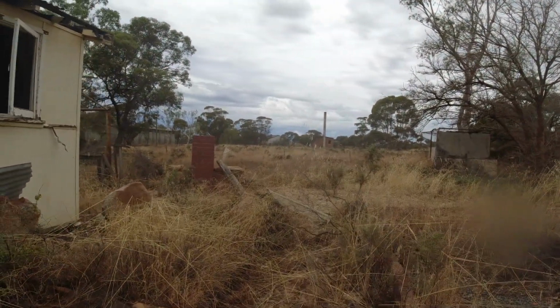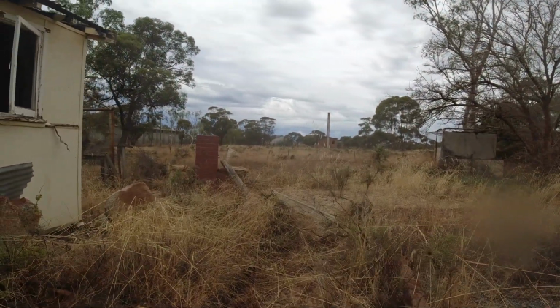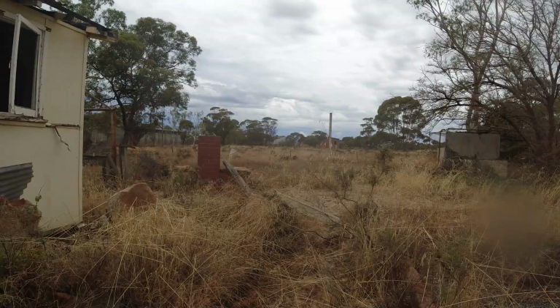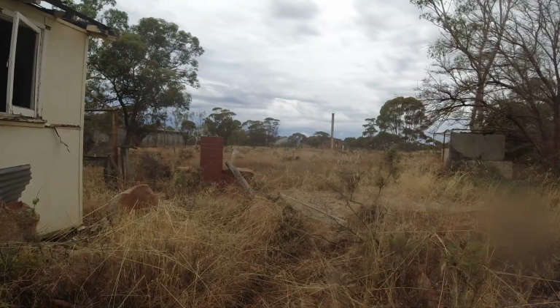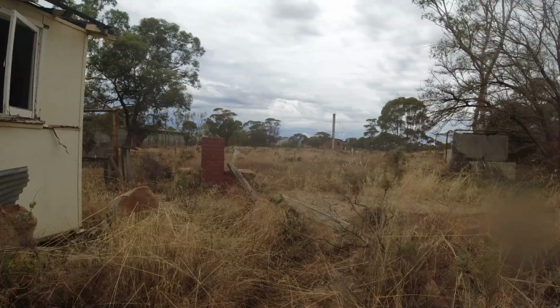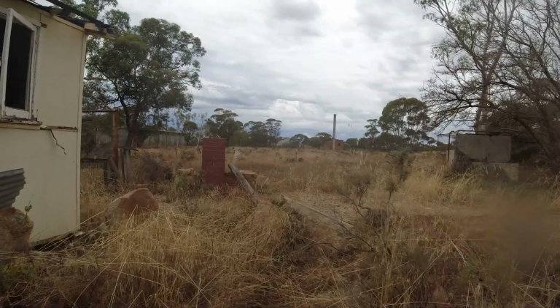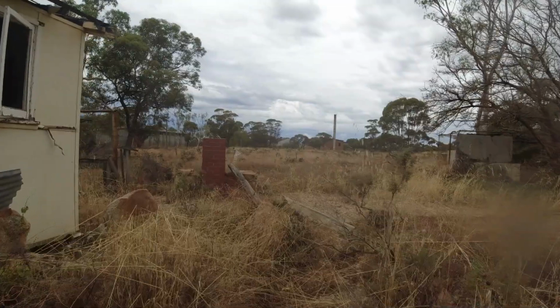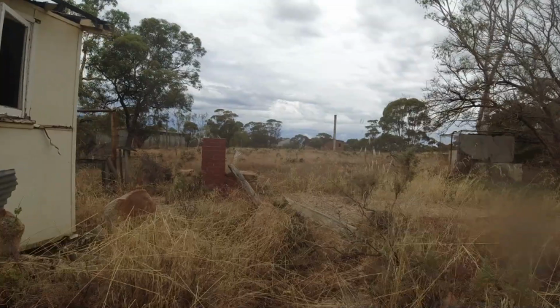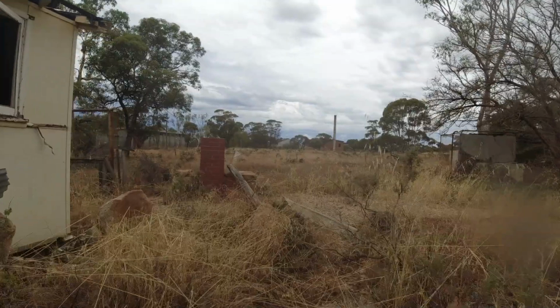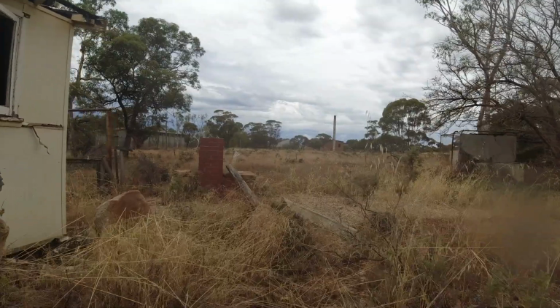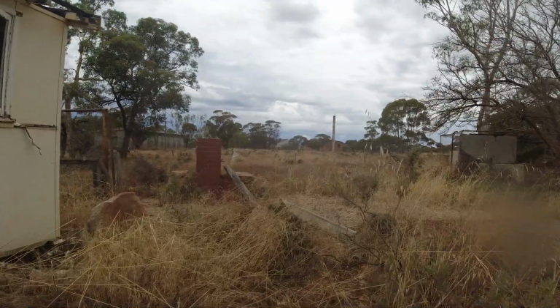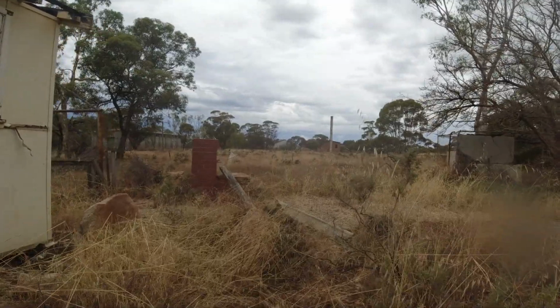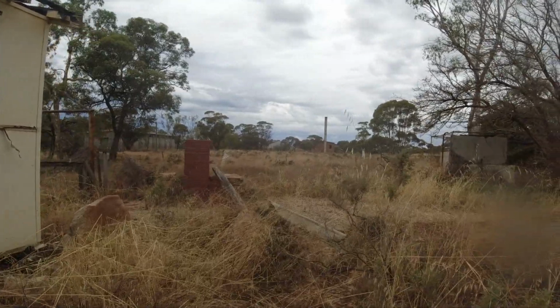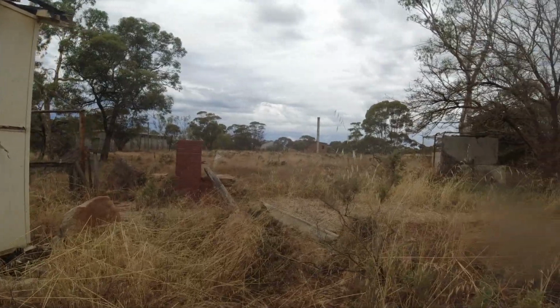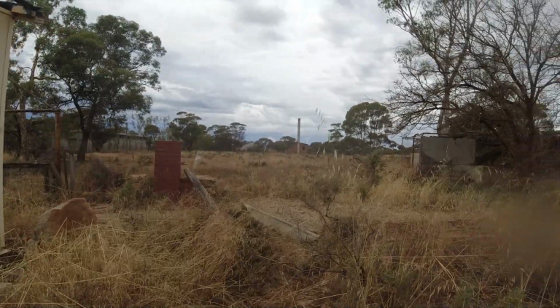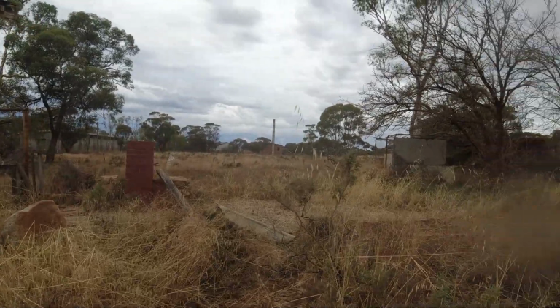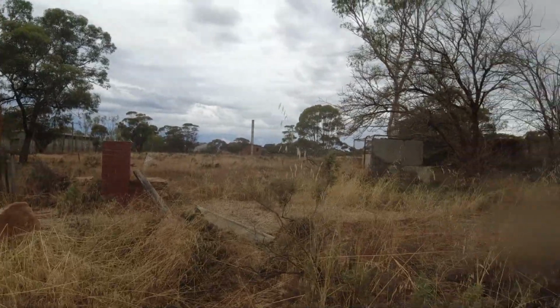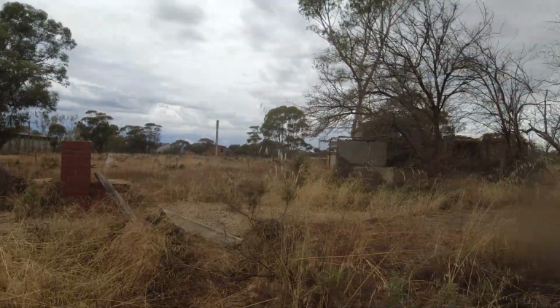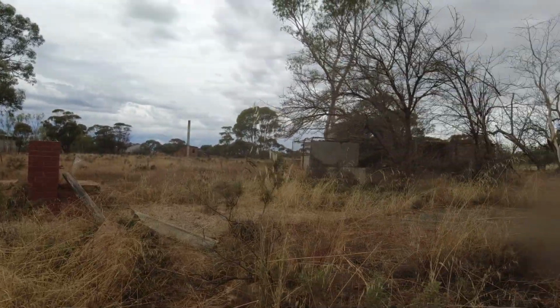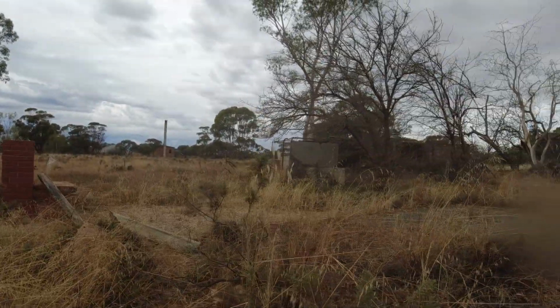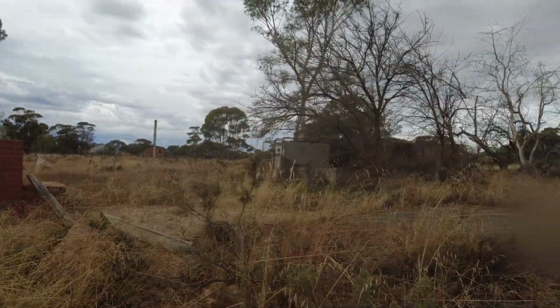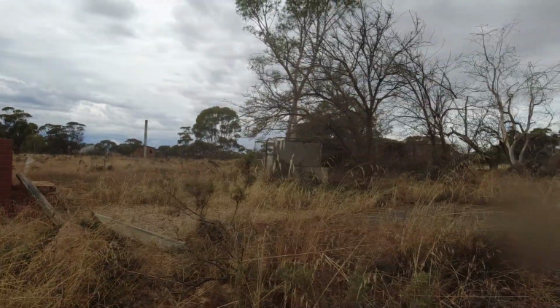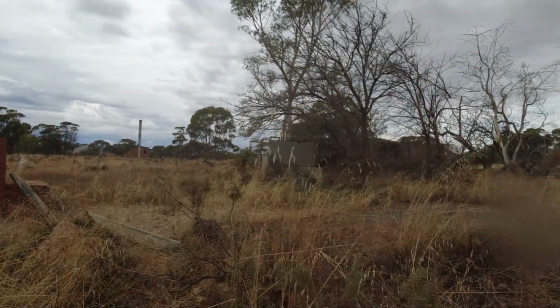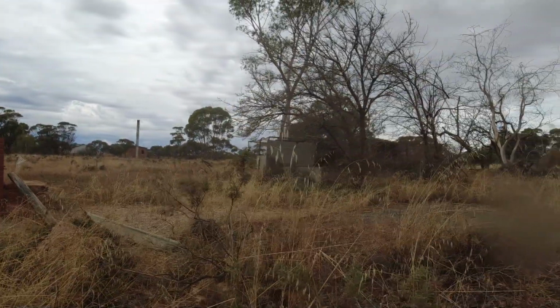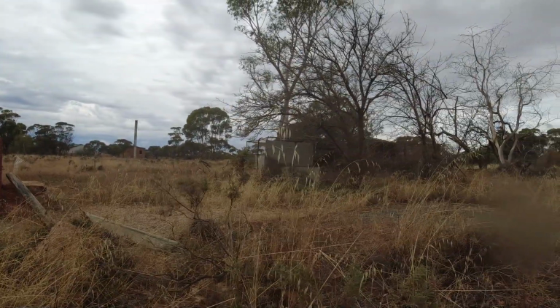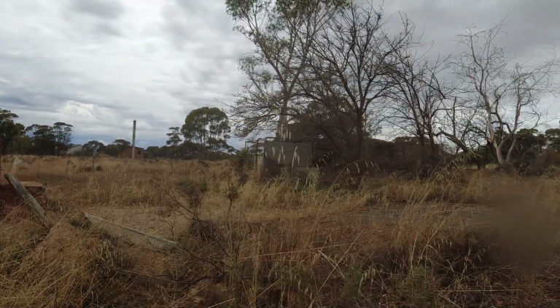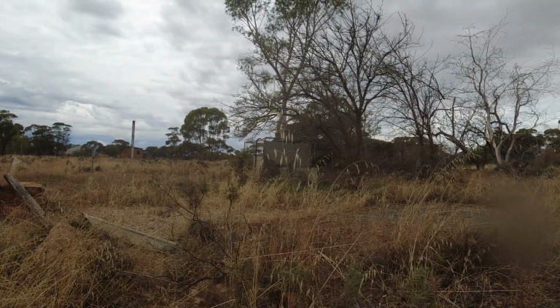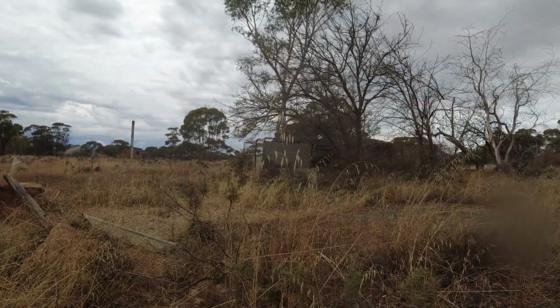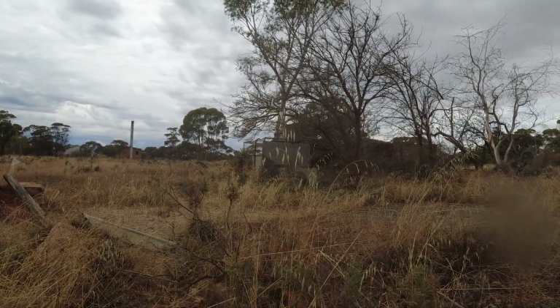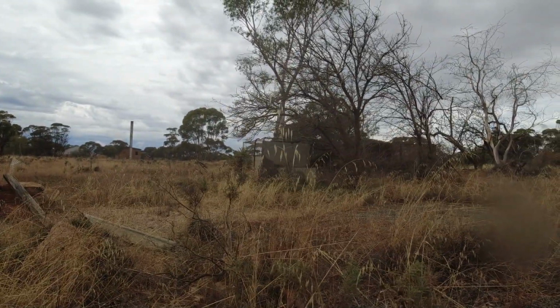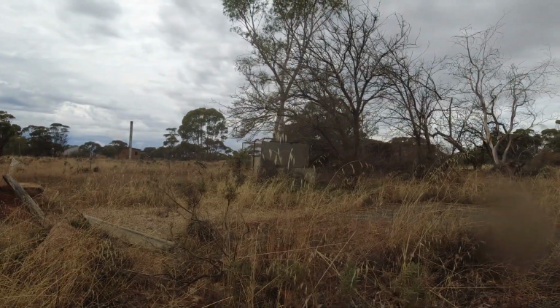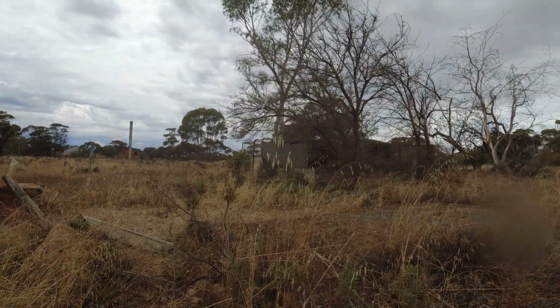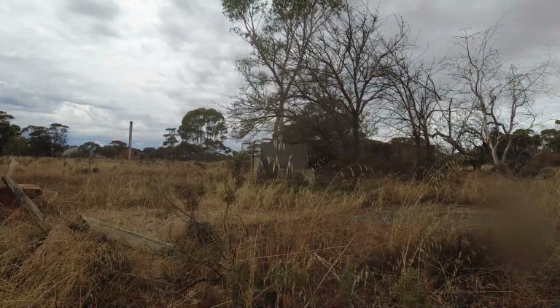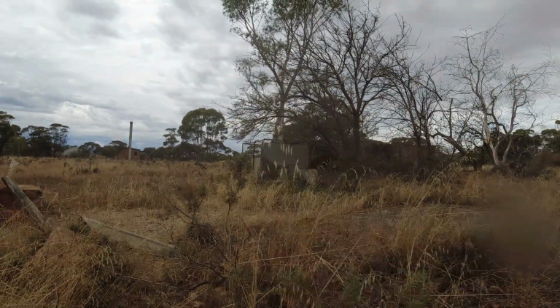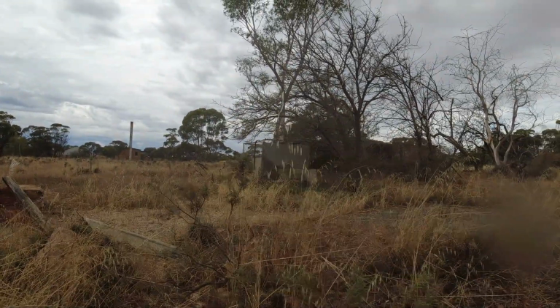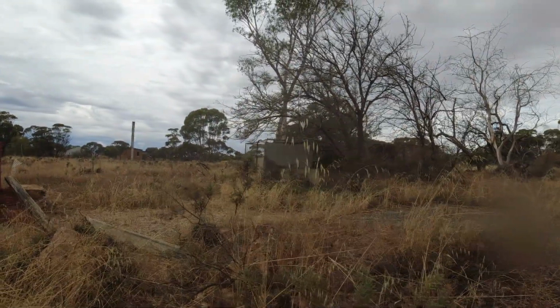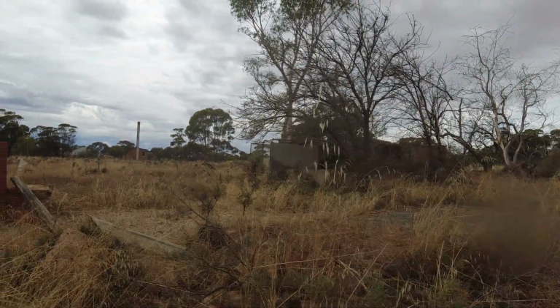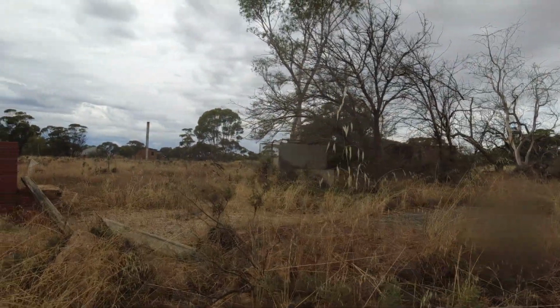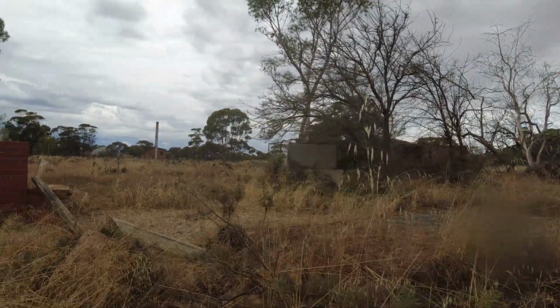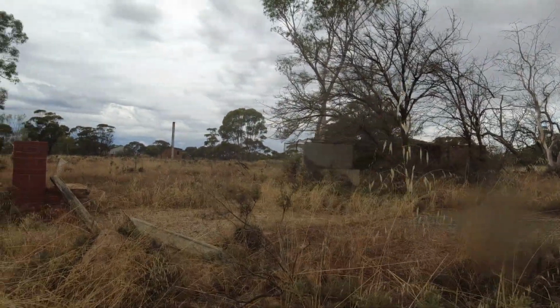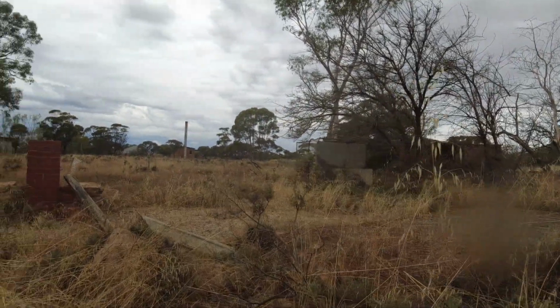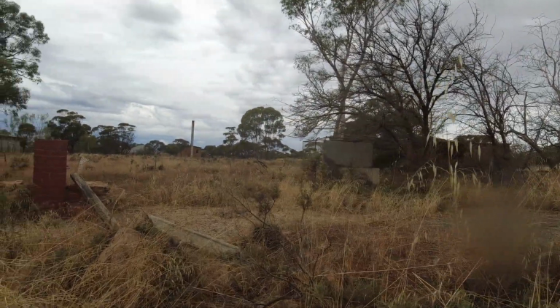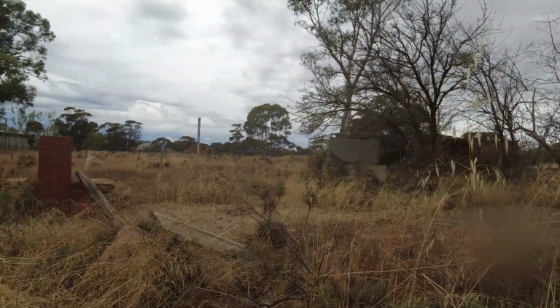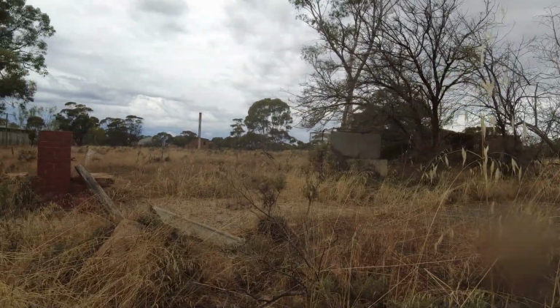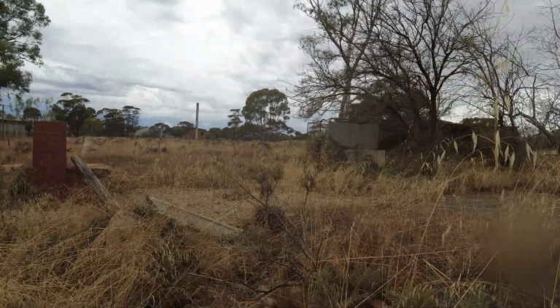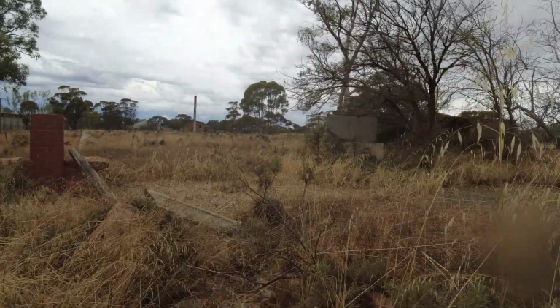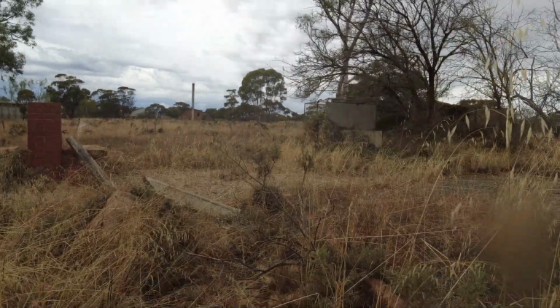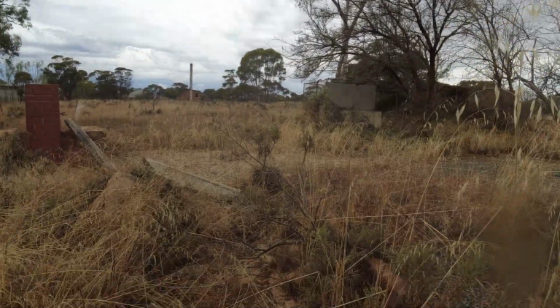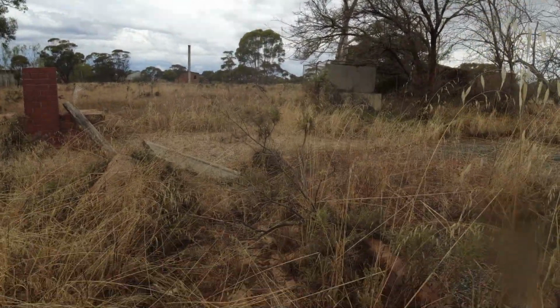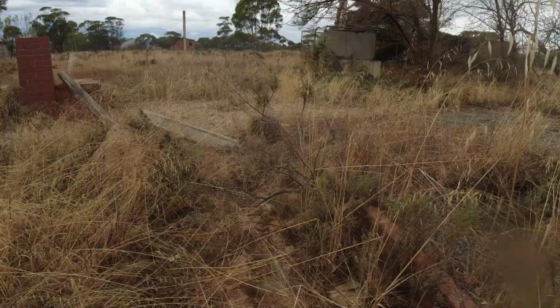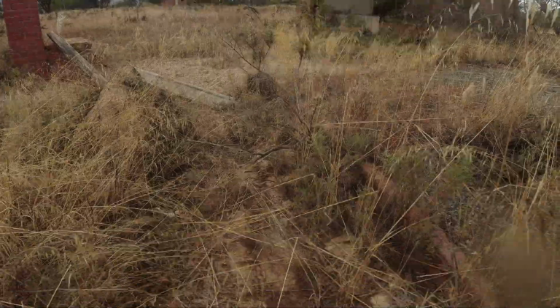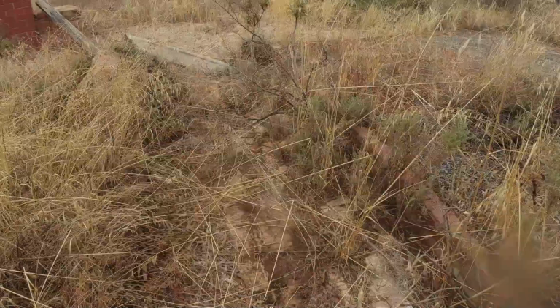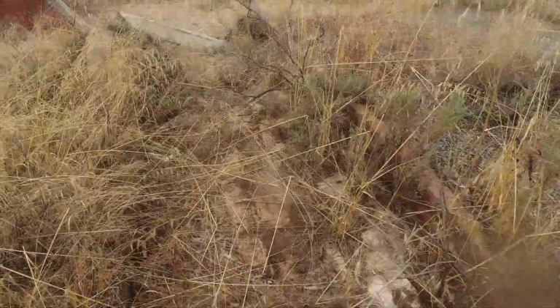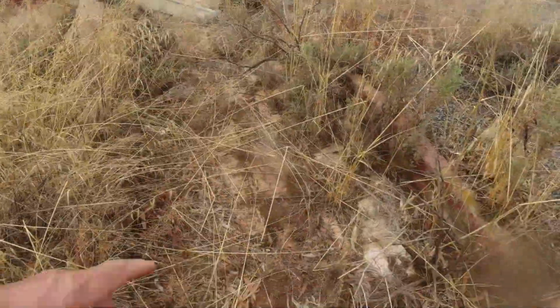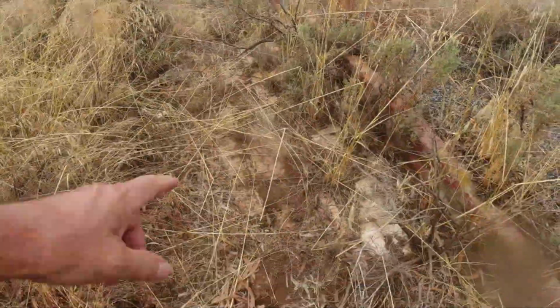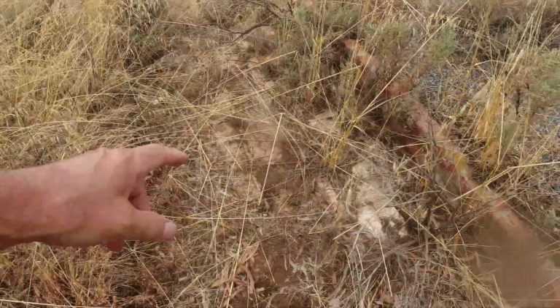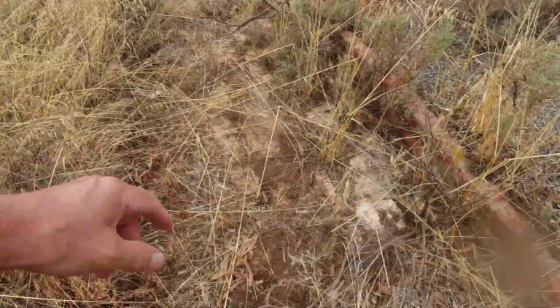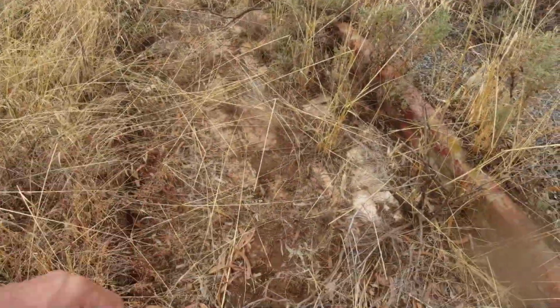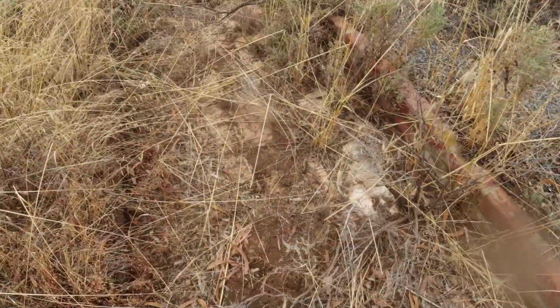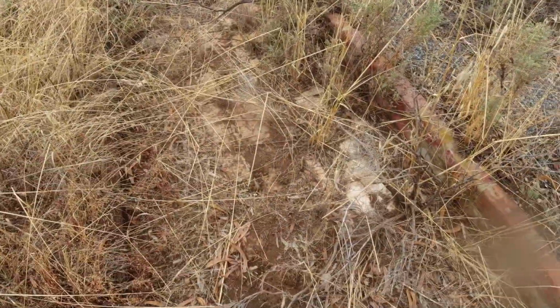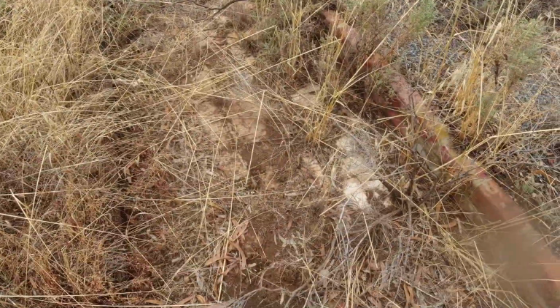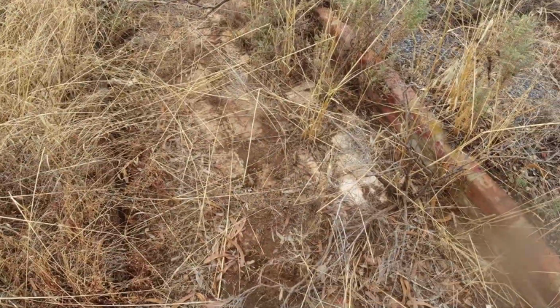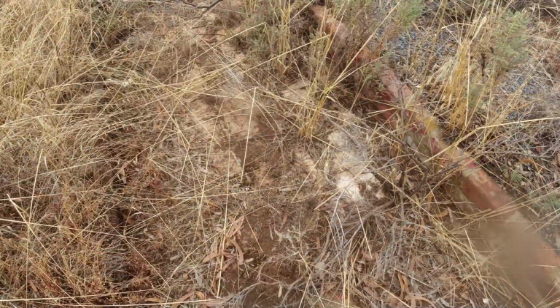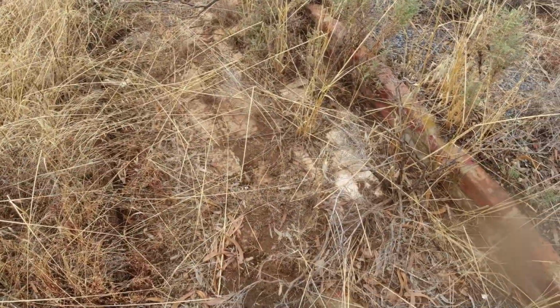This guy was quite ornate with his garden. Looks like he's made these bricks on the ground as well, and he's got creeks running over there.